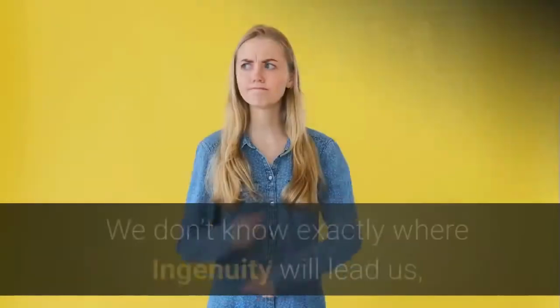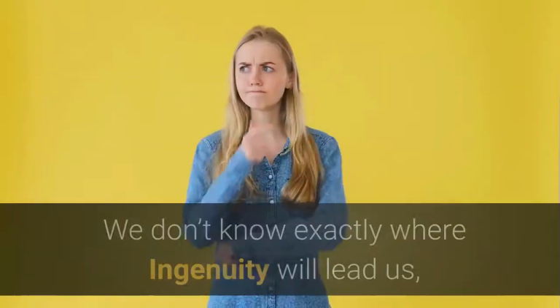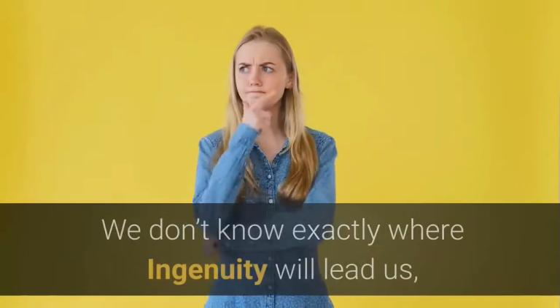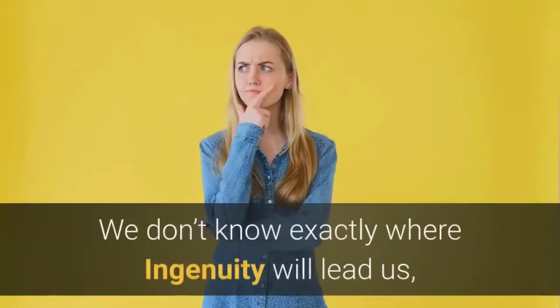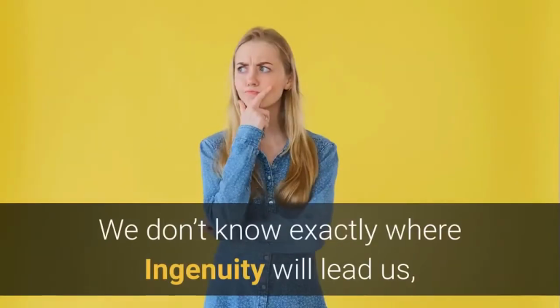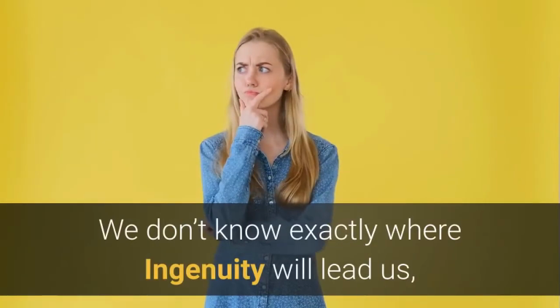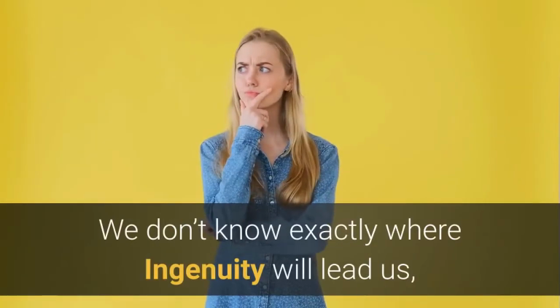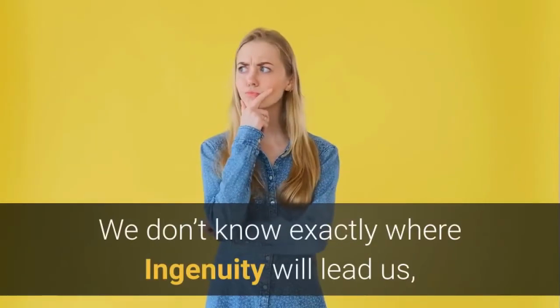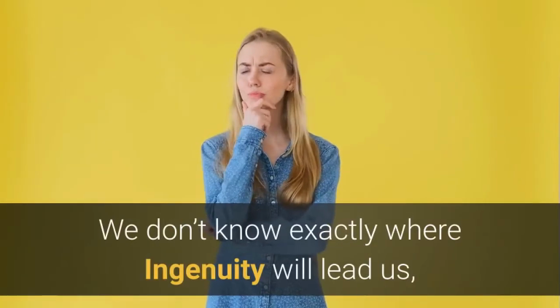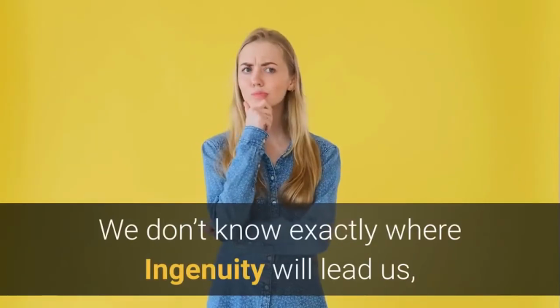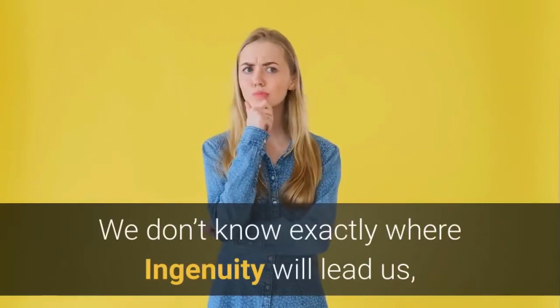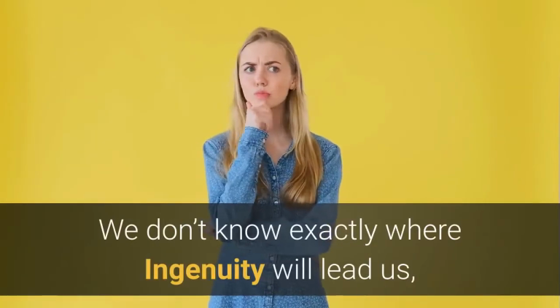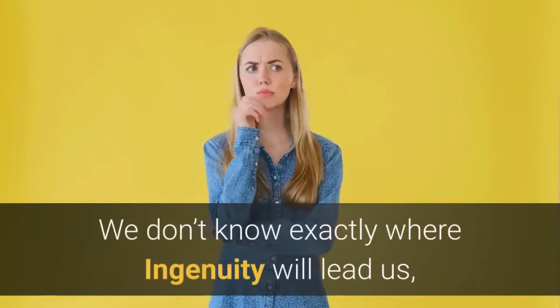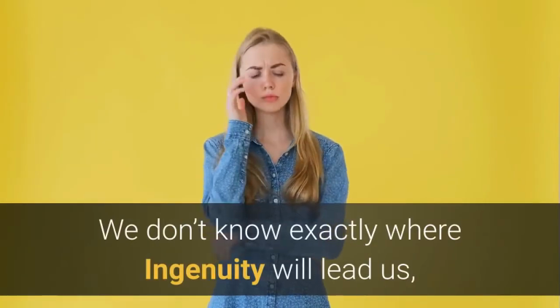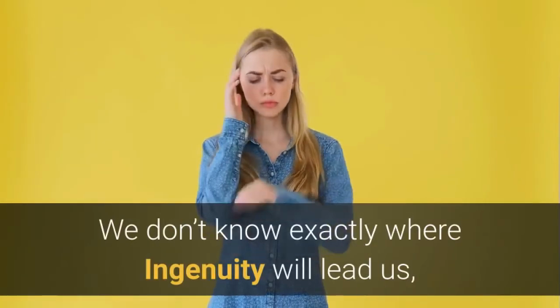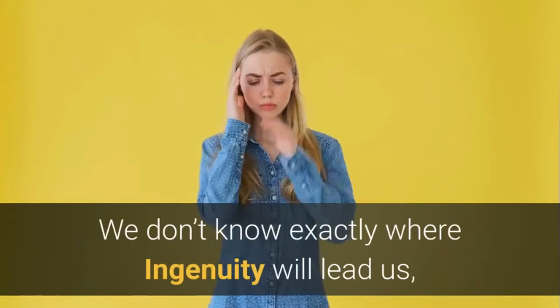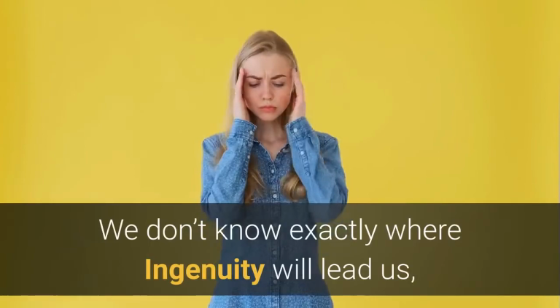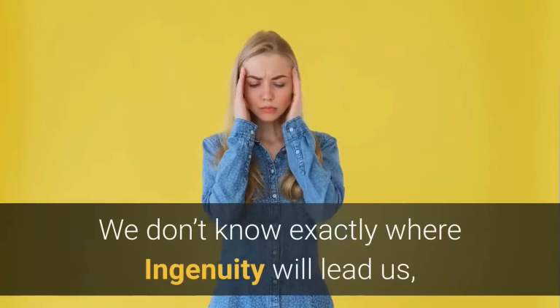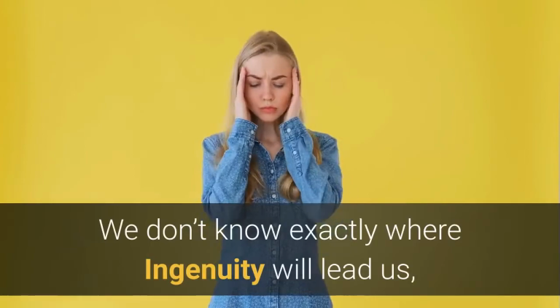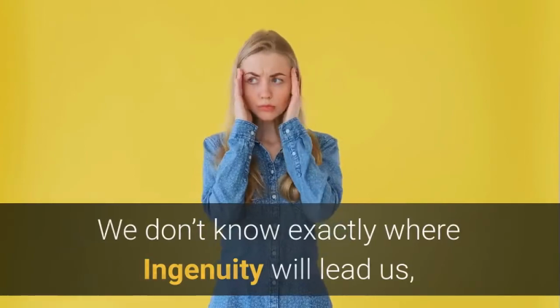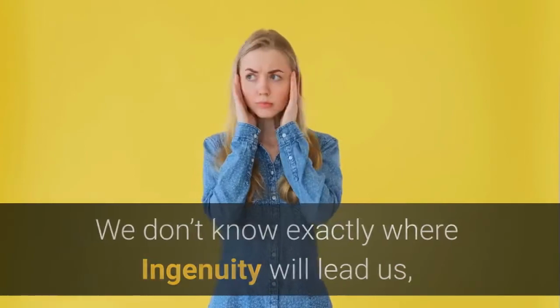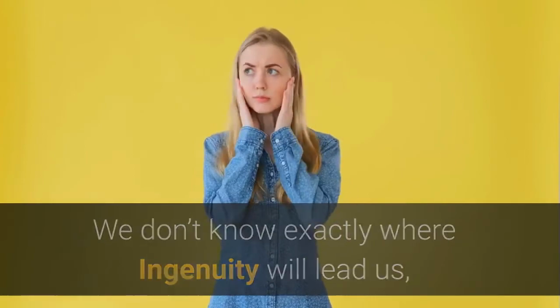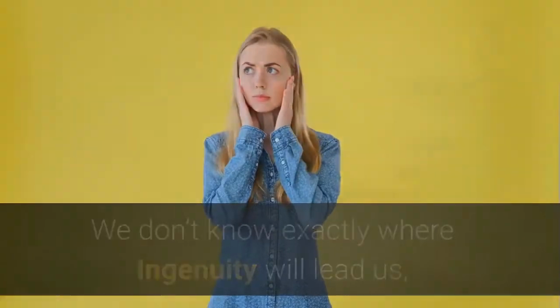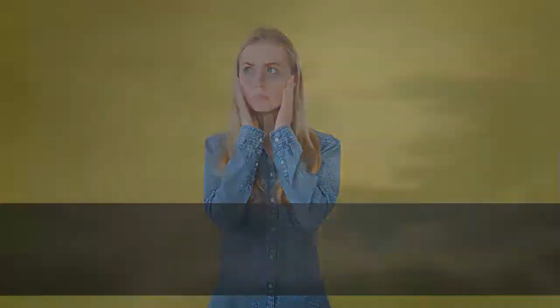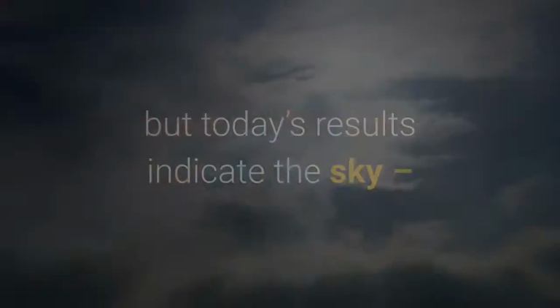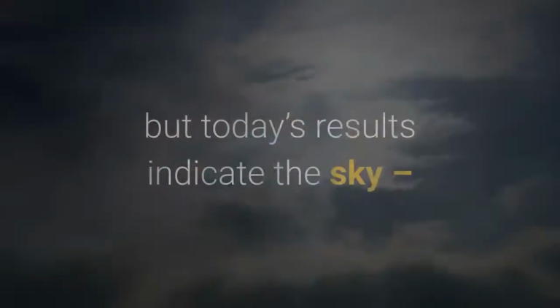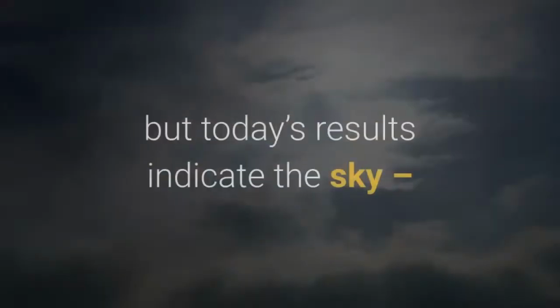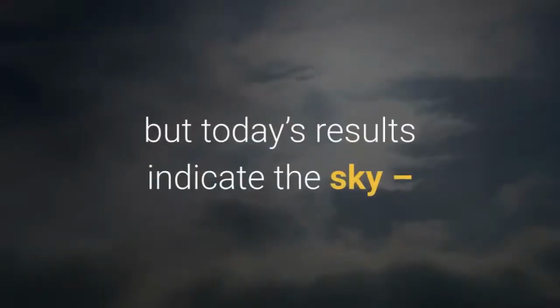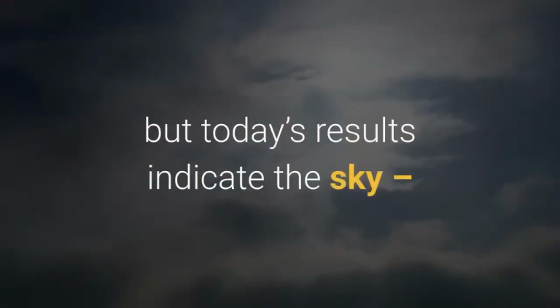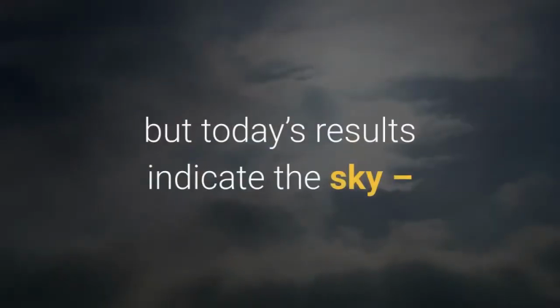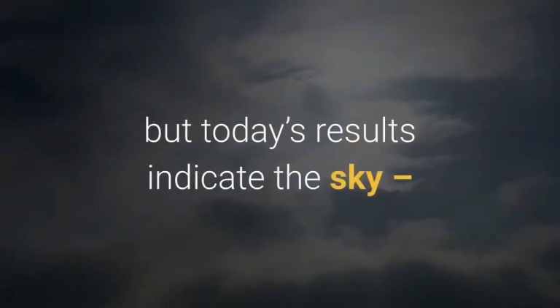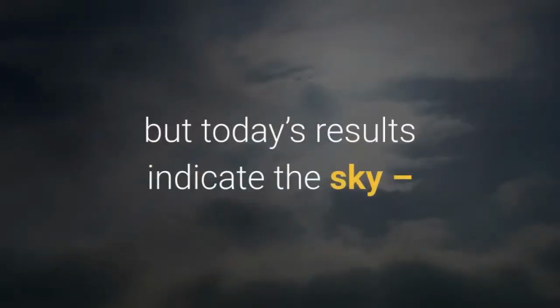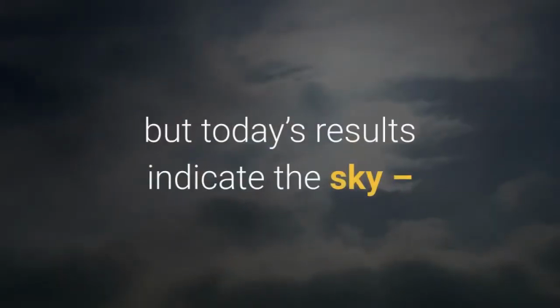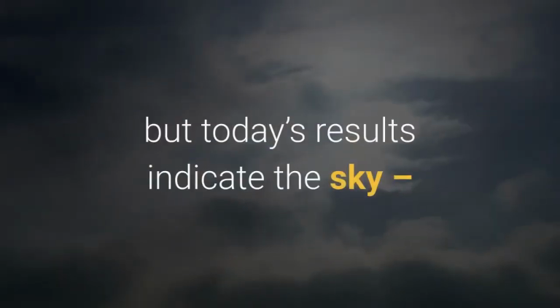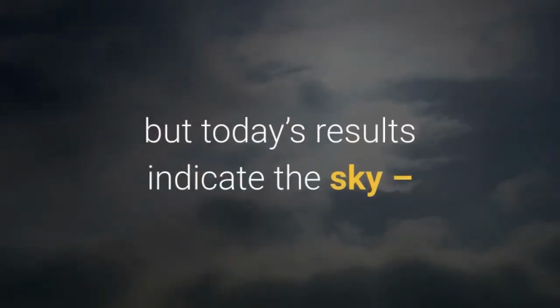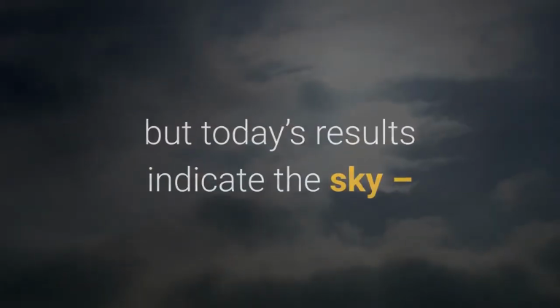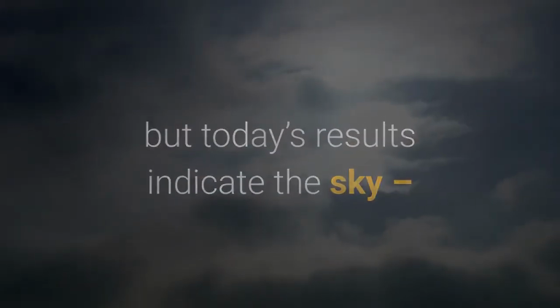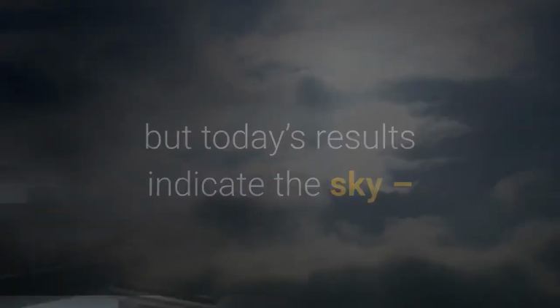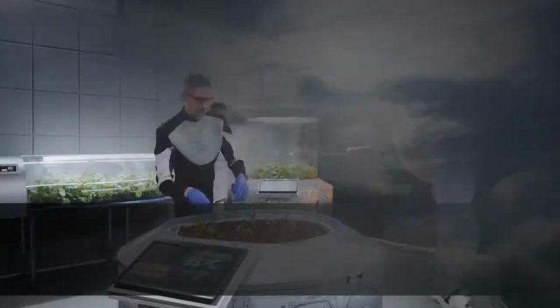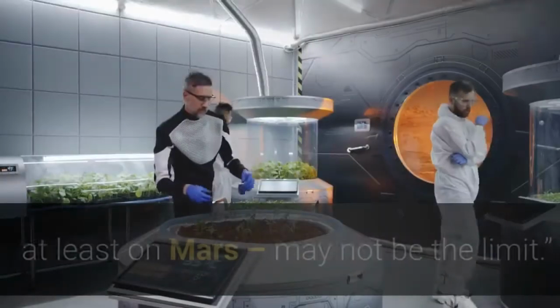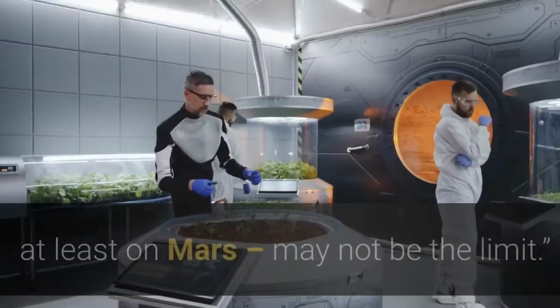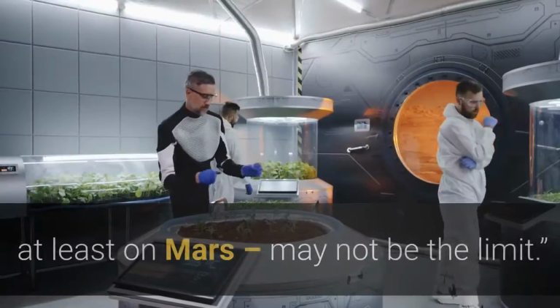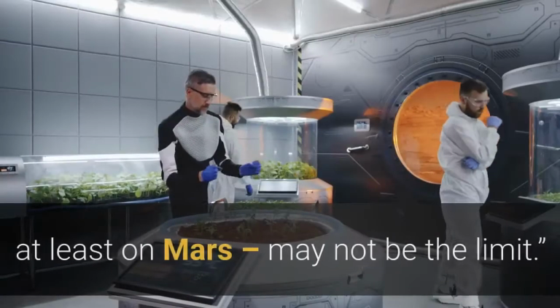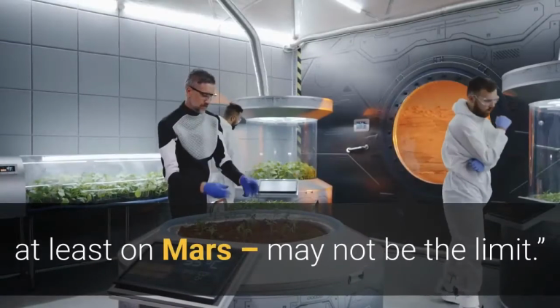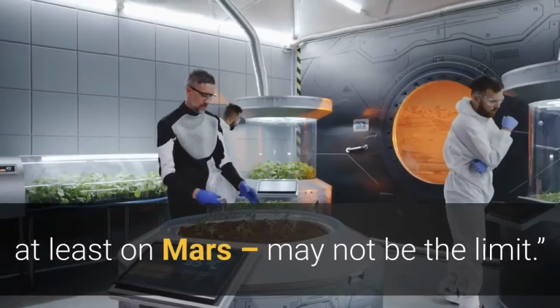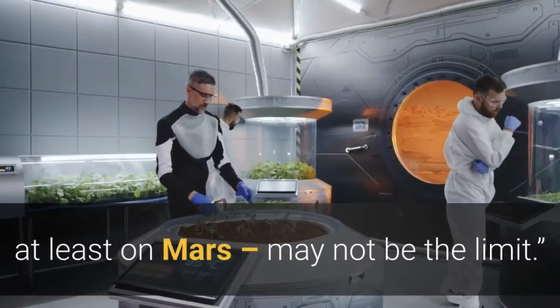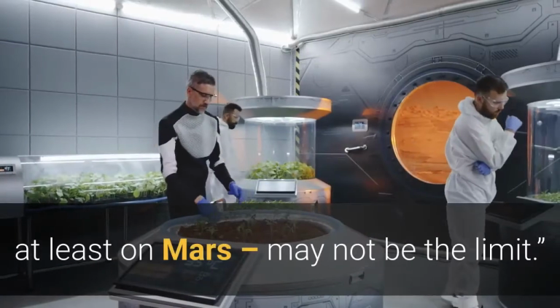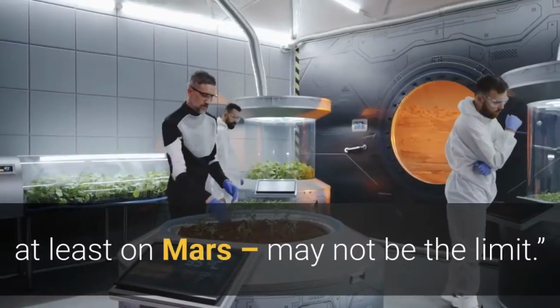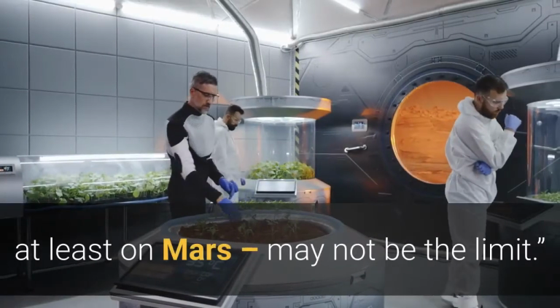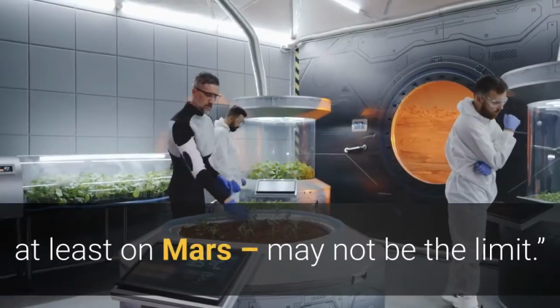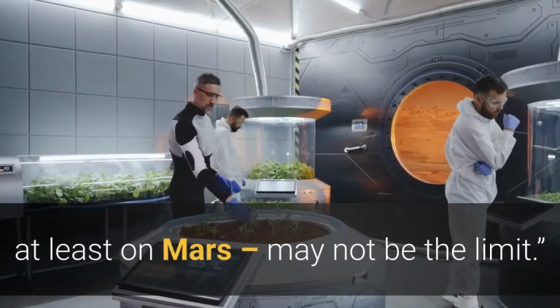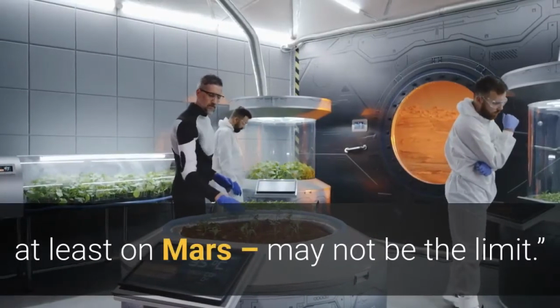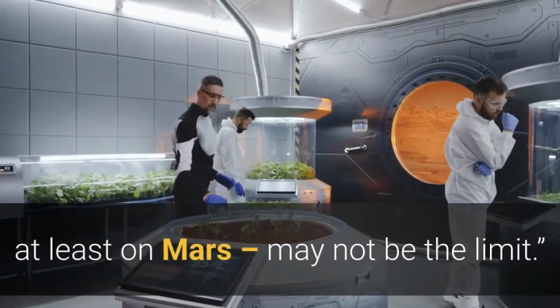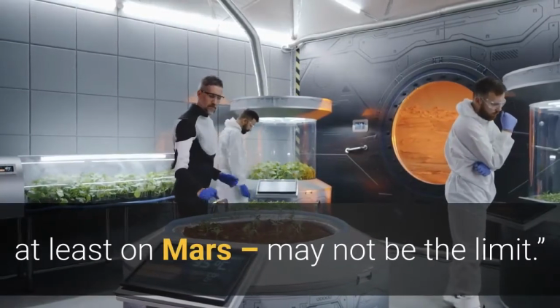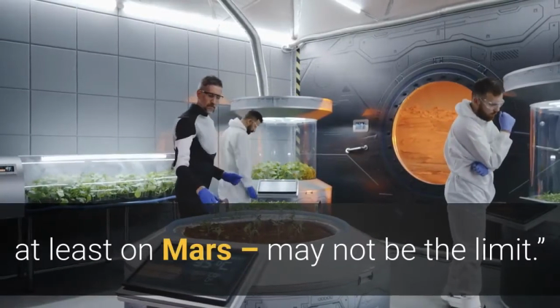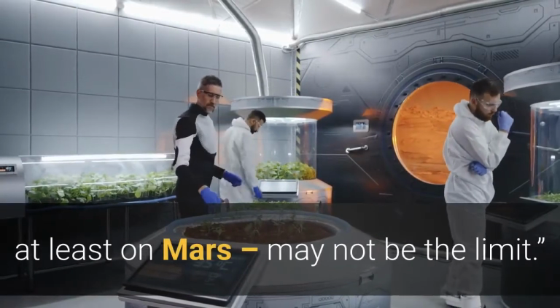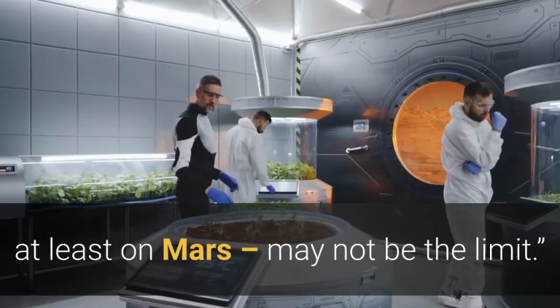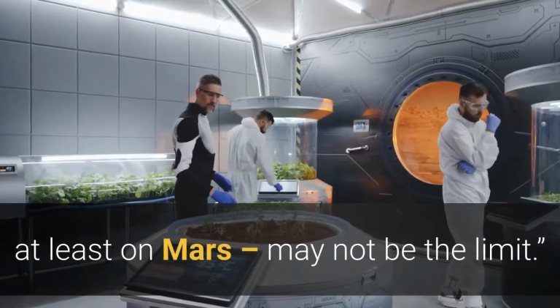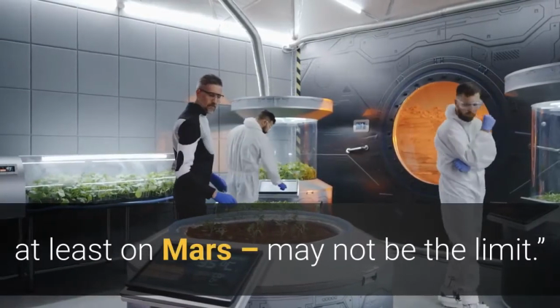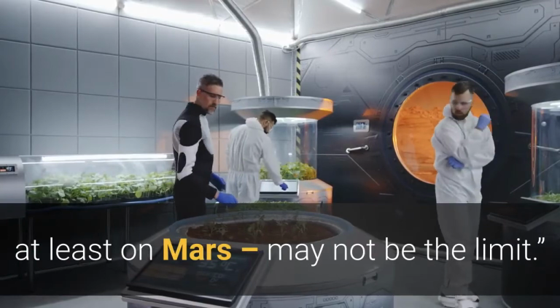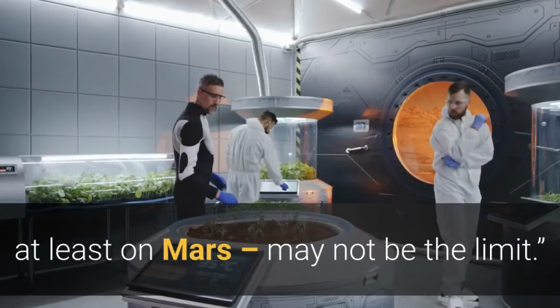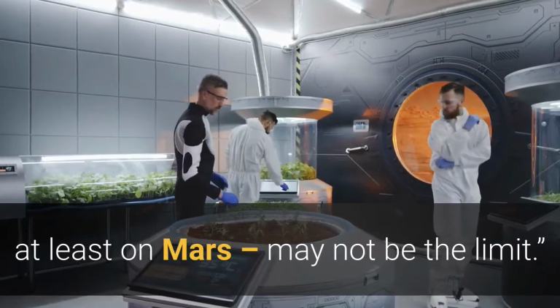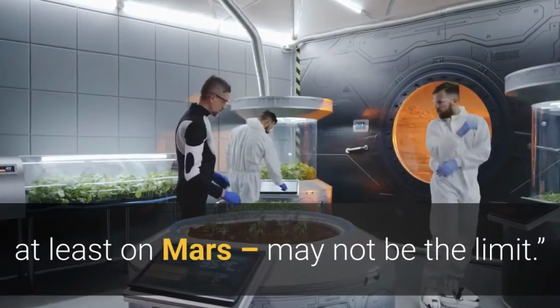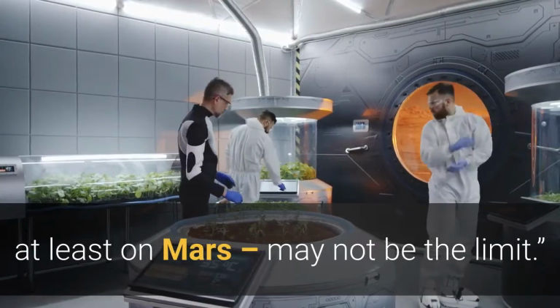We don't know exactly where Ingenuity will lead us, but today's results indicate the sky, at least on Mars, may not be the limit.